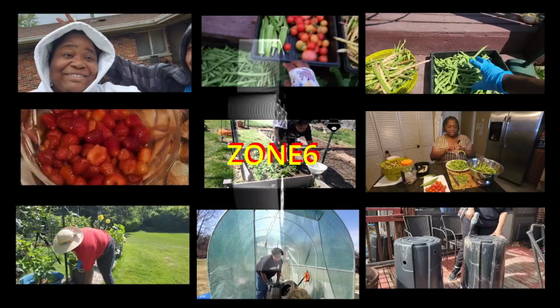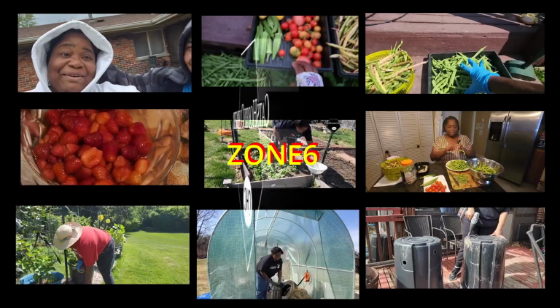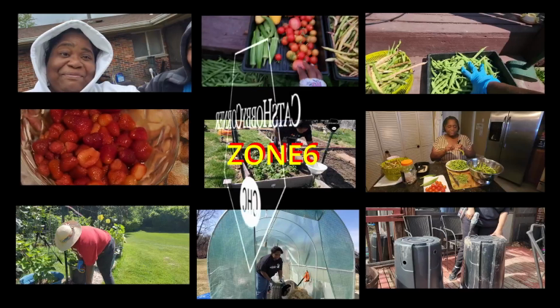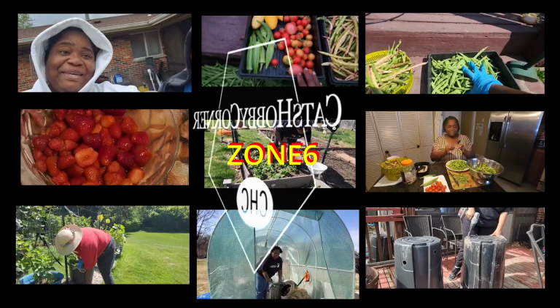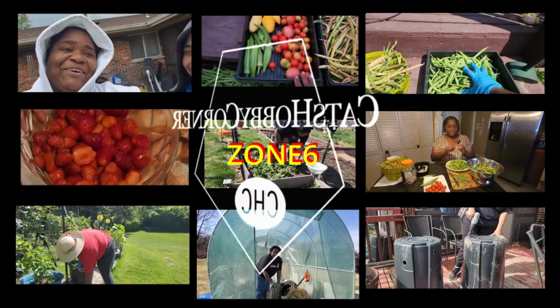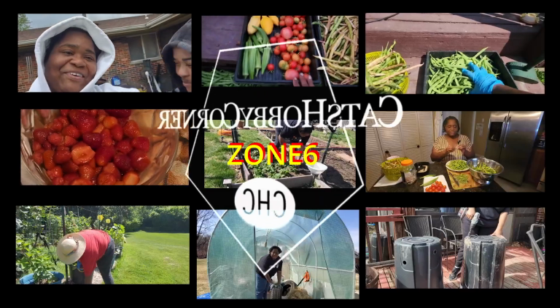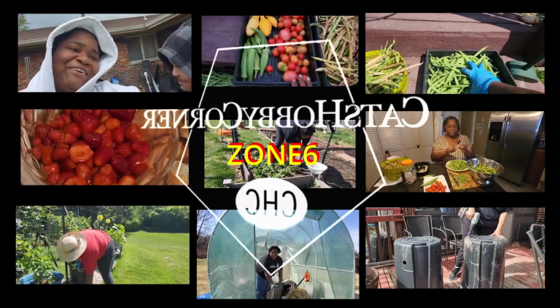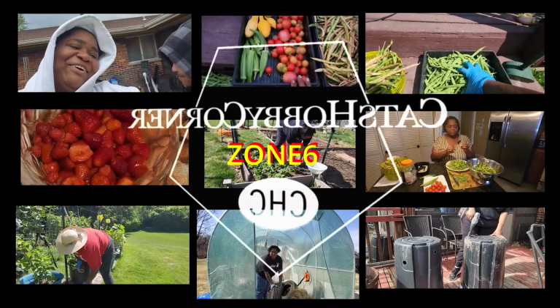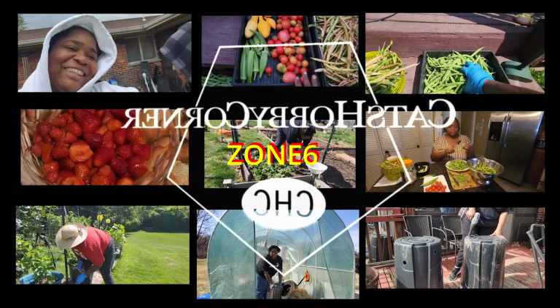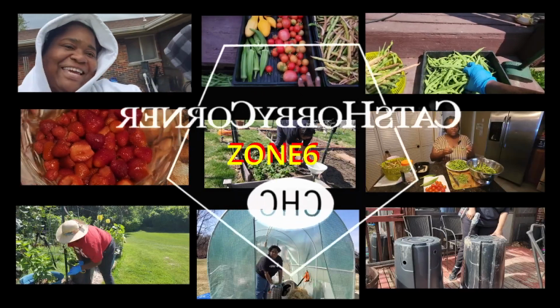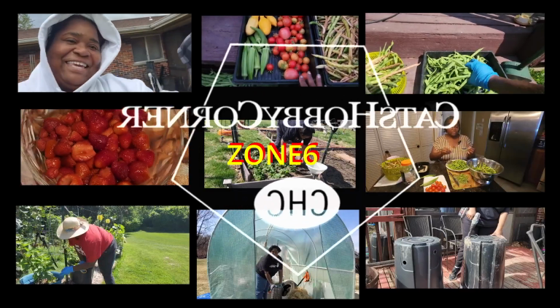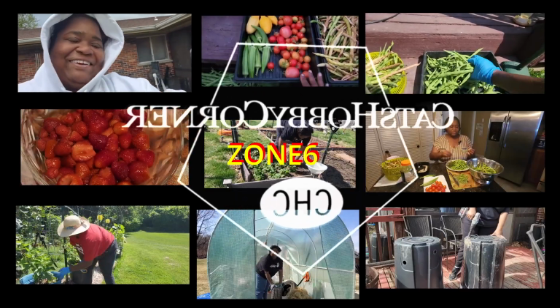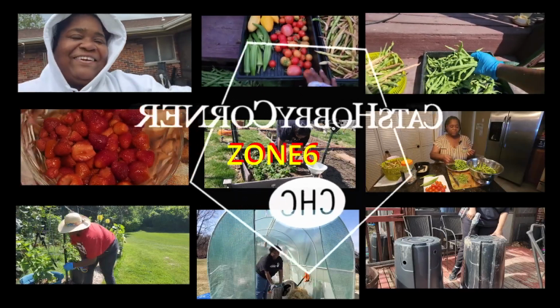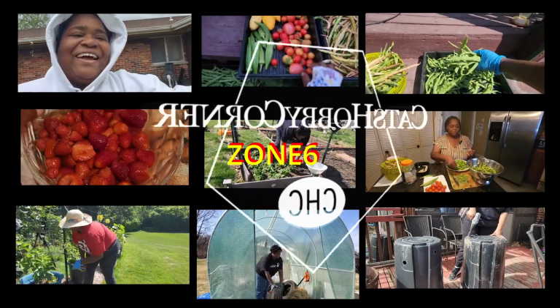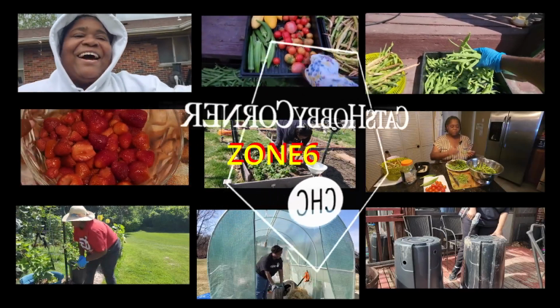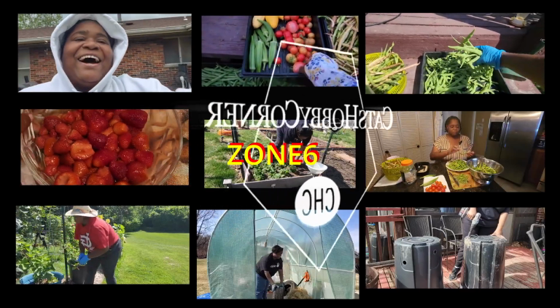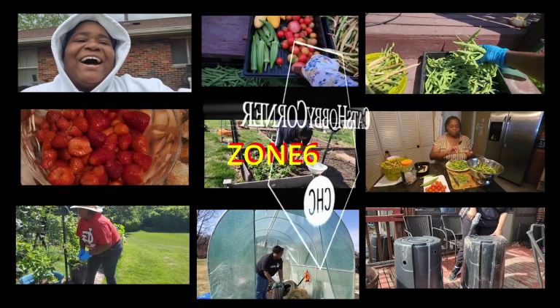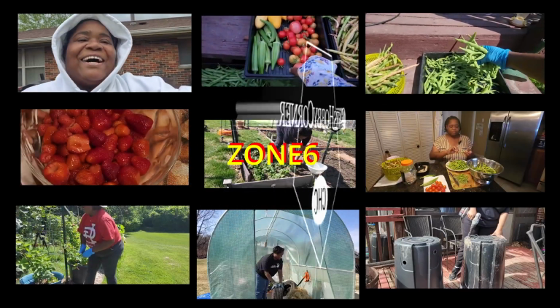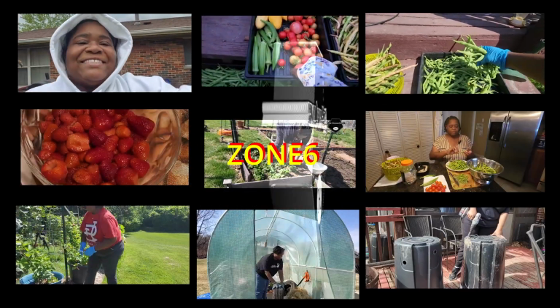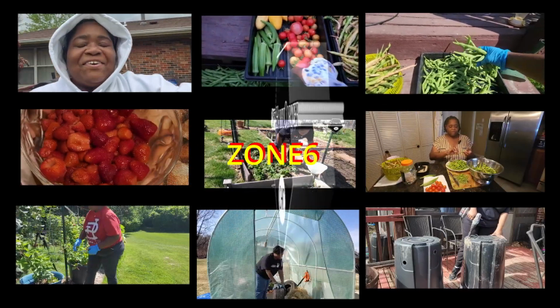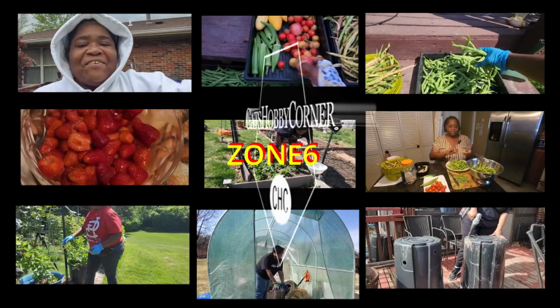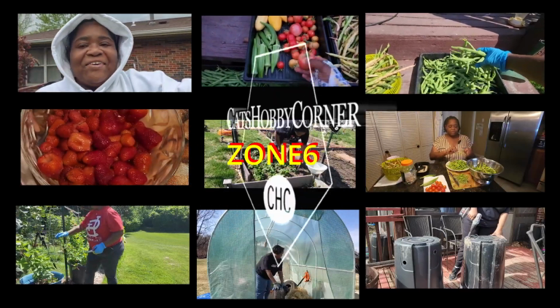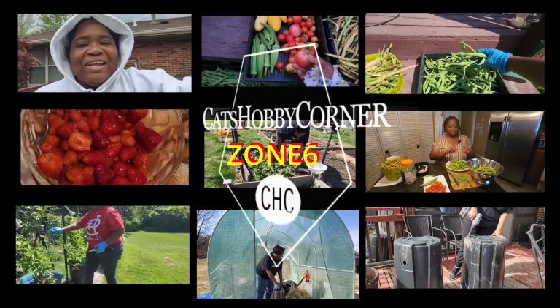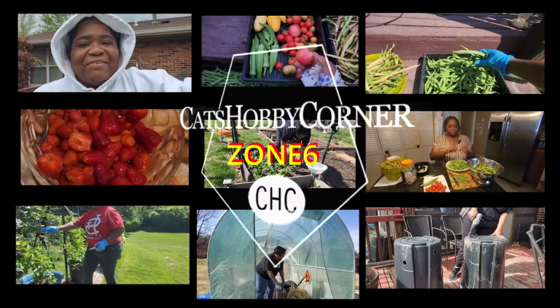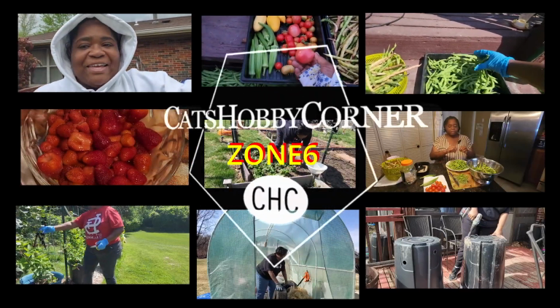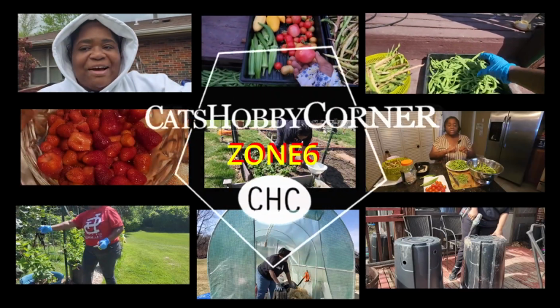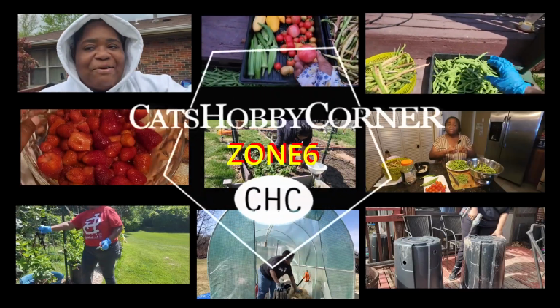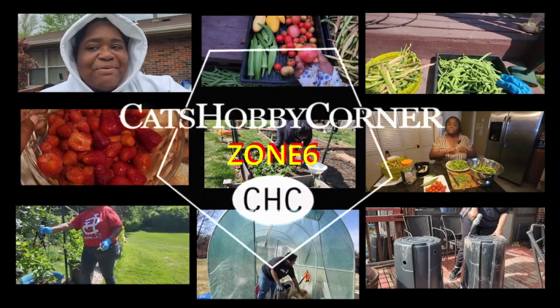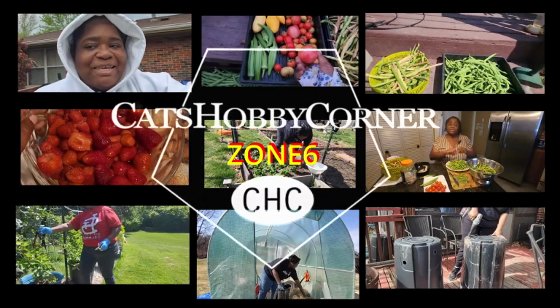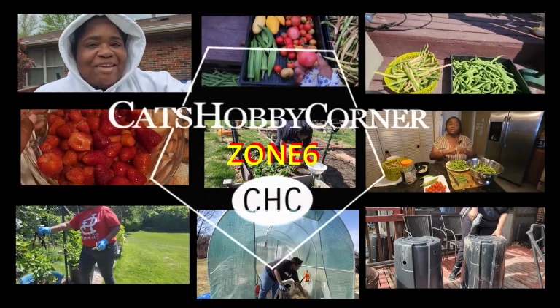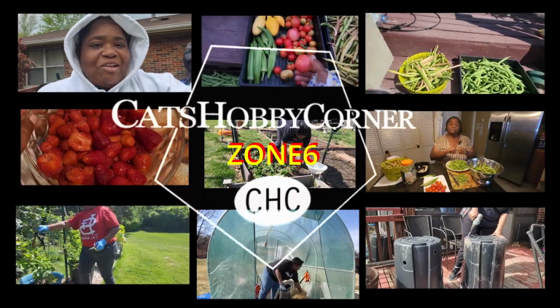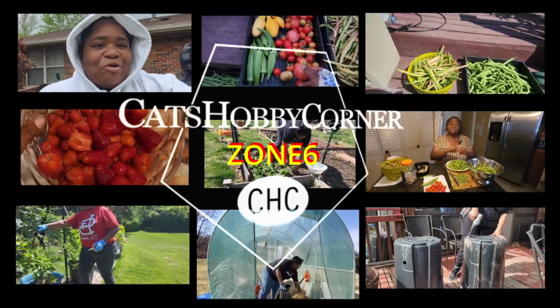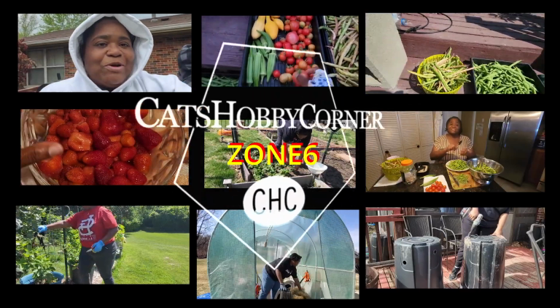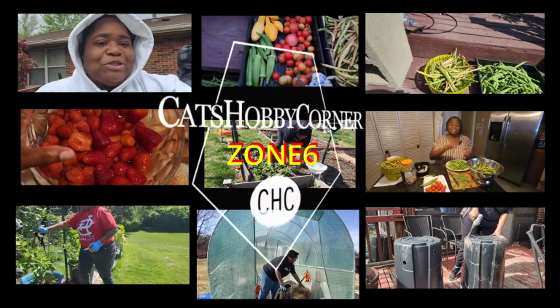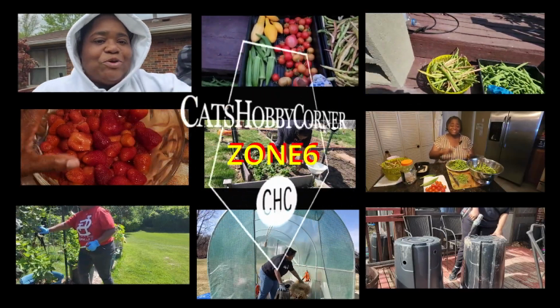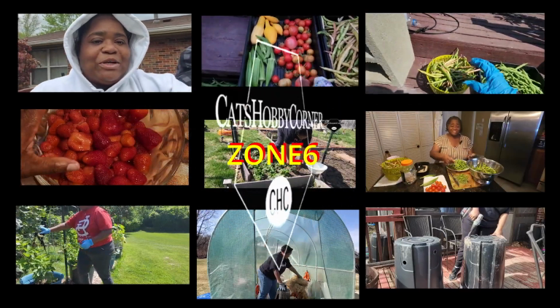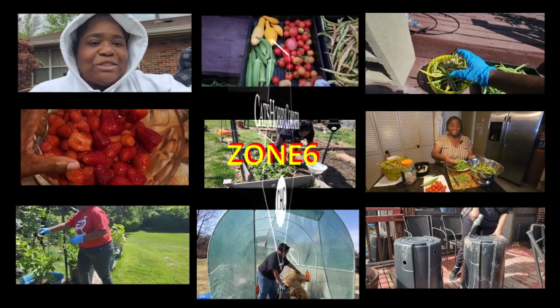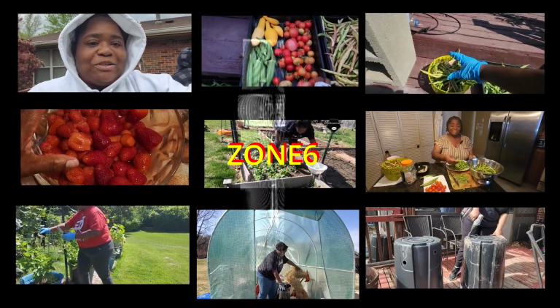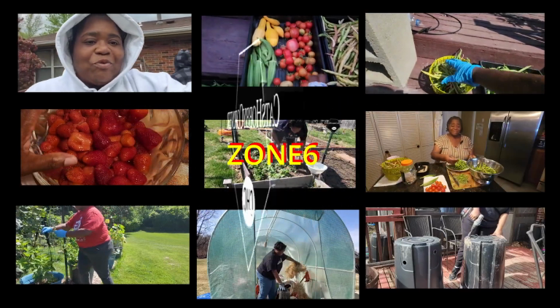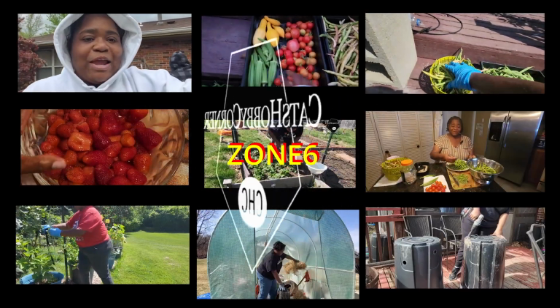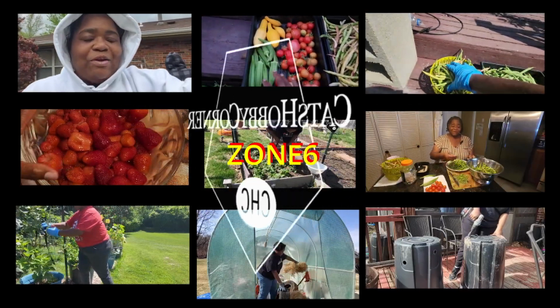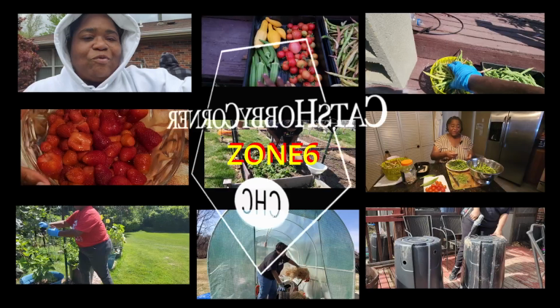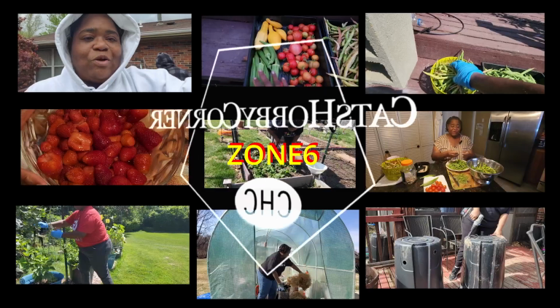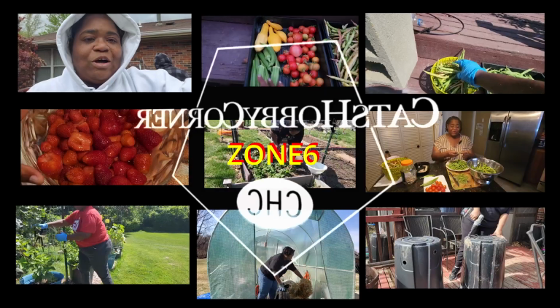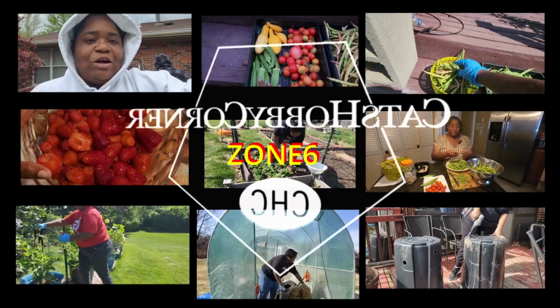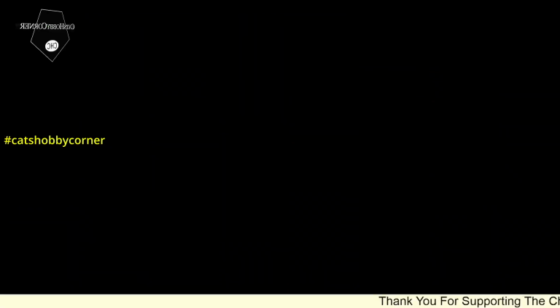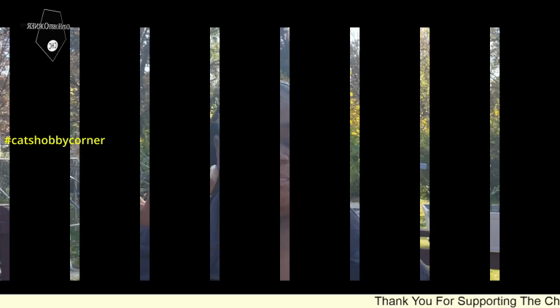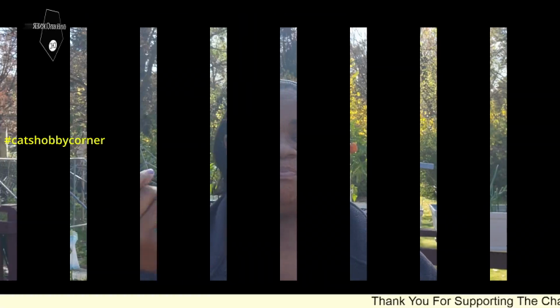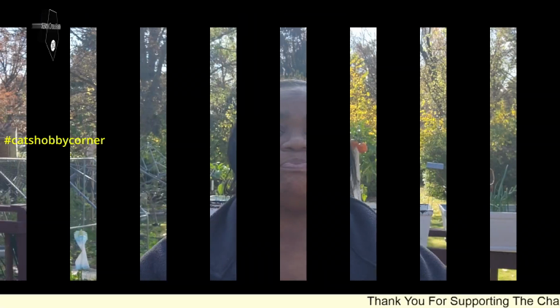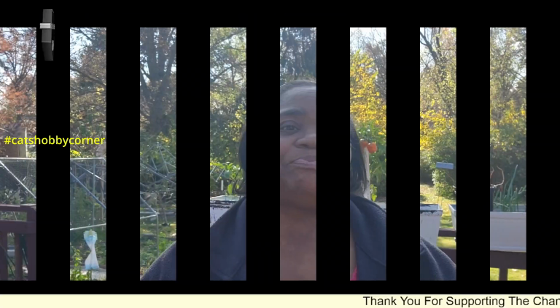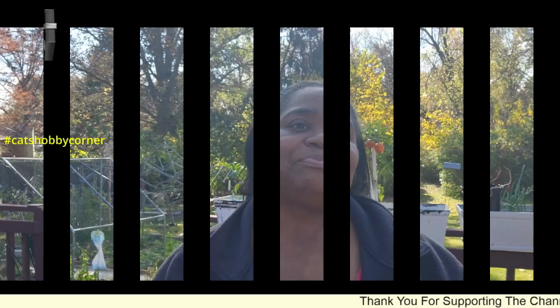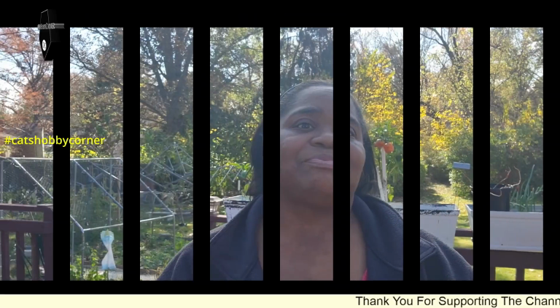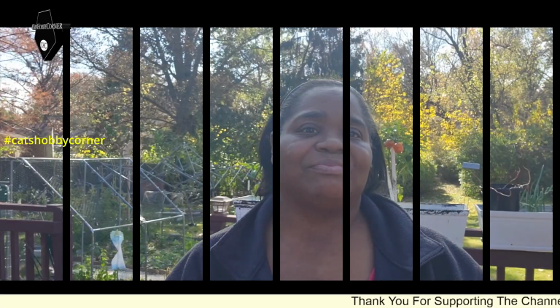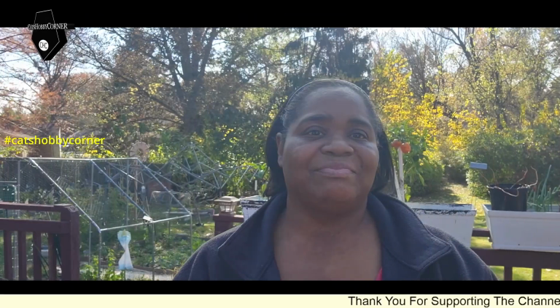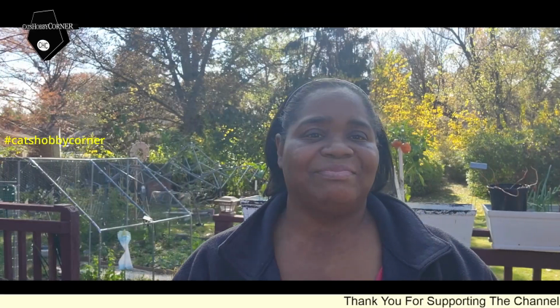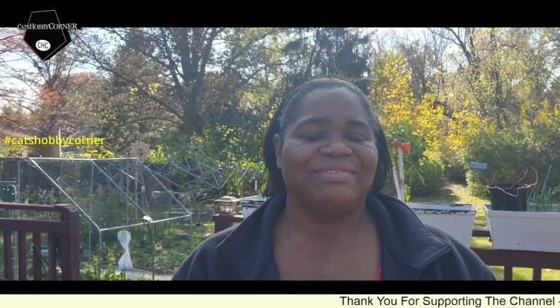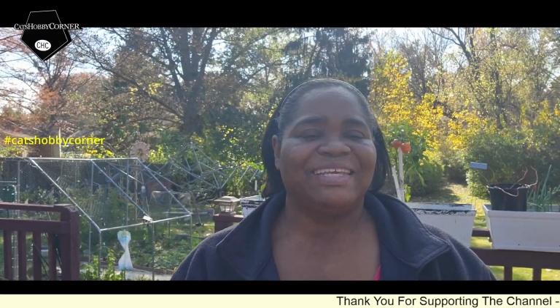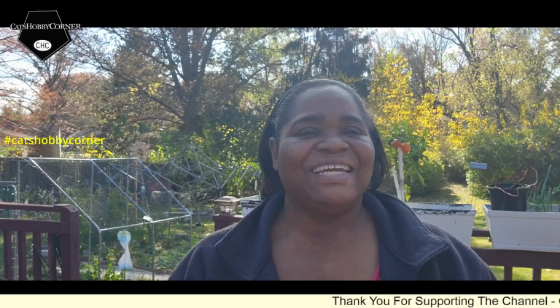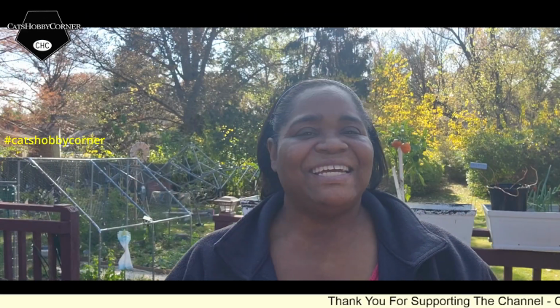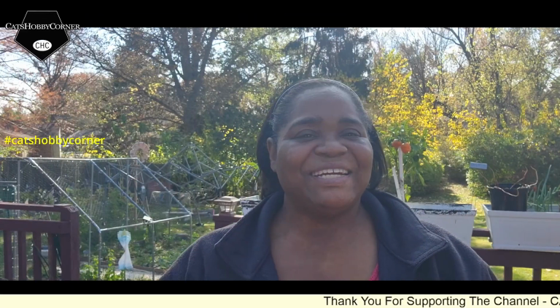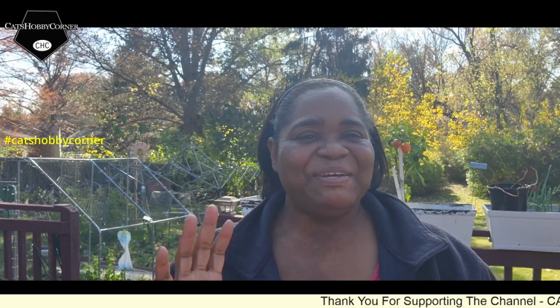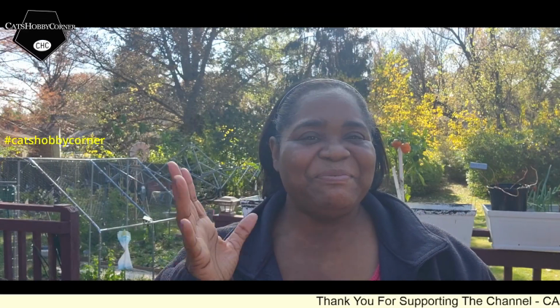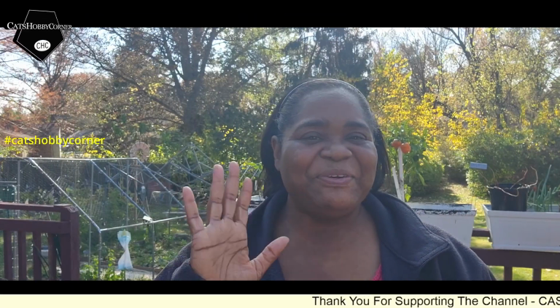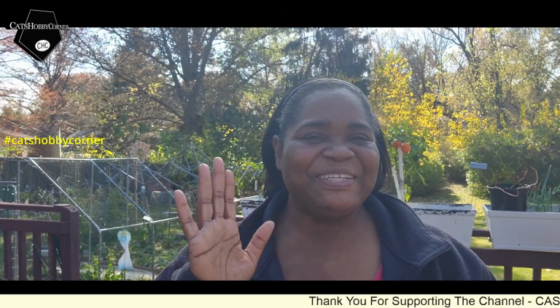Welcome to Kathy's Huggy Corner. Good morning.